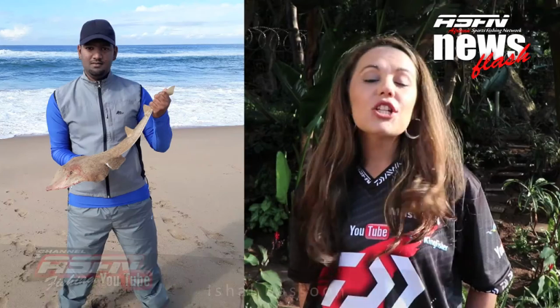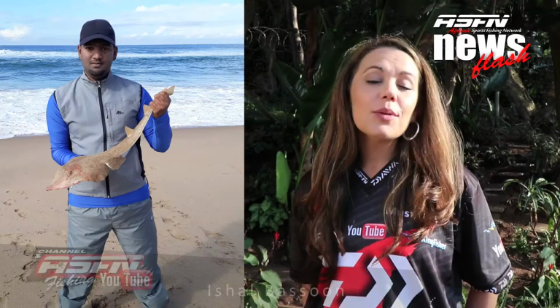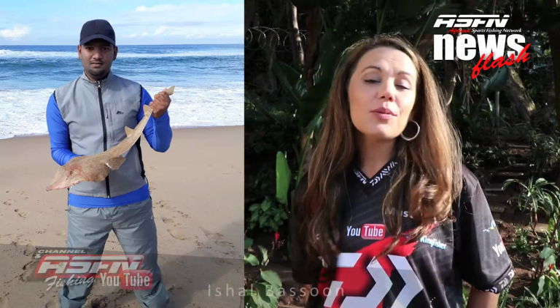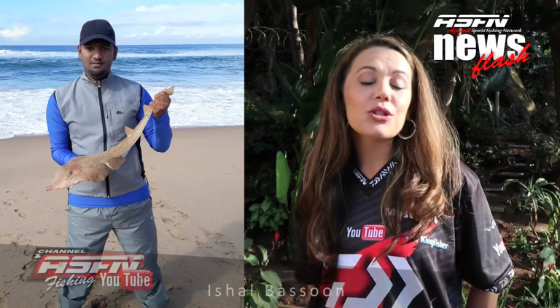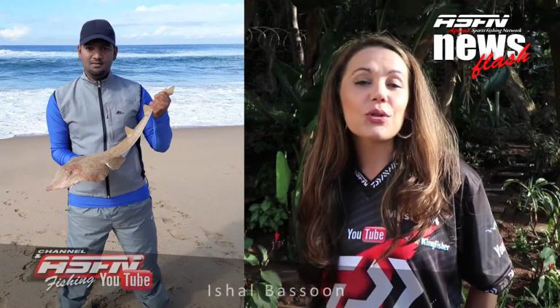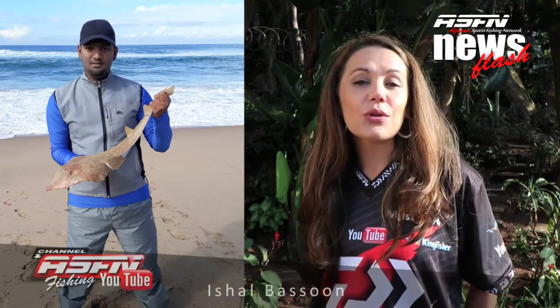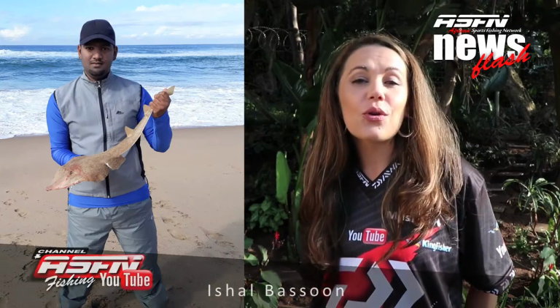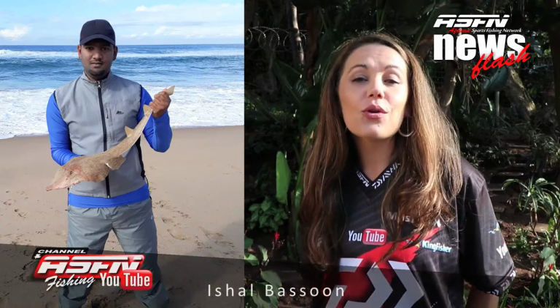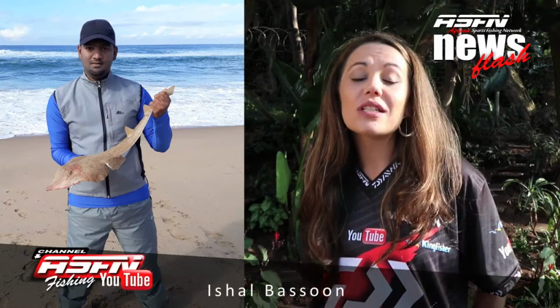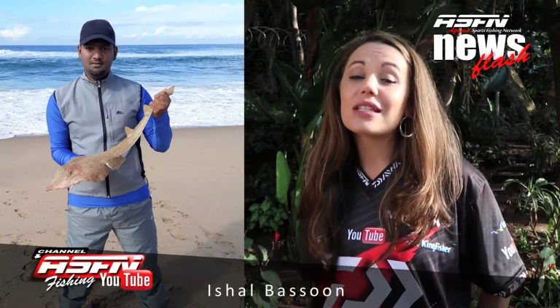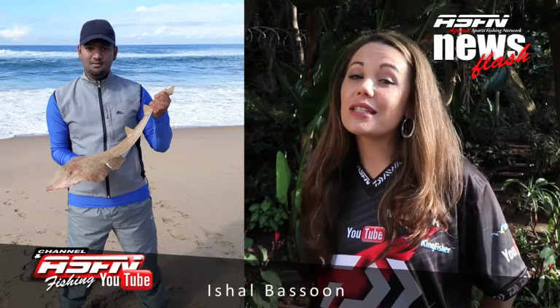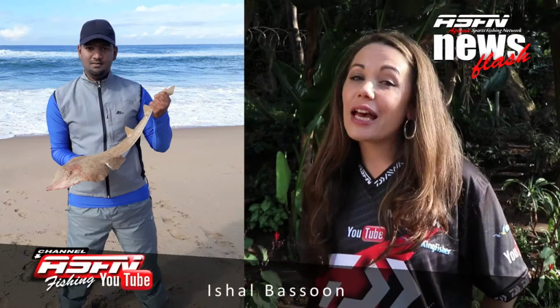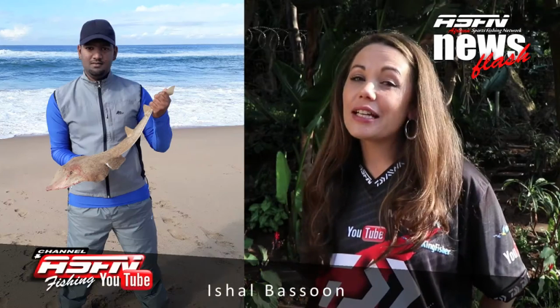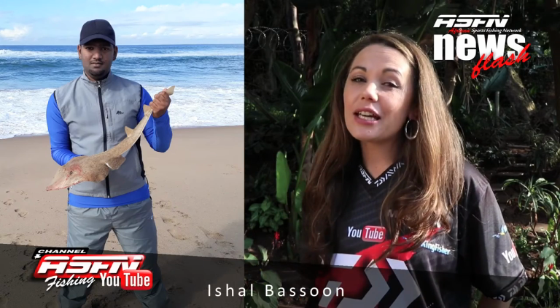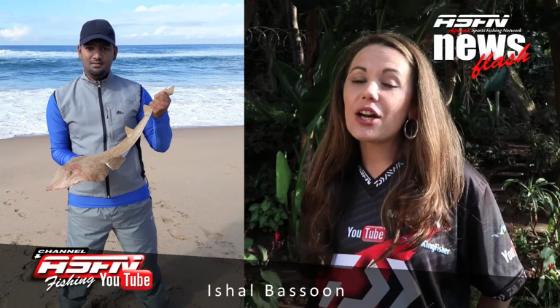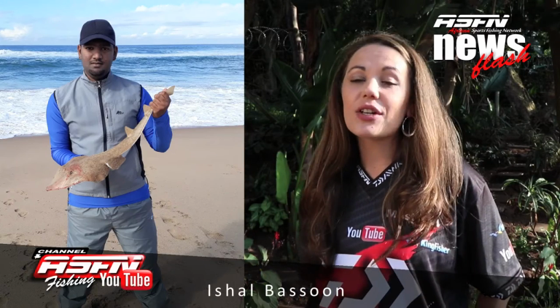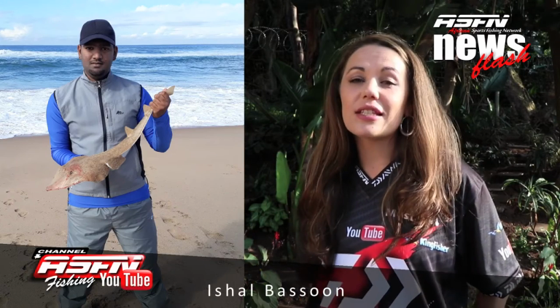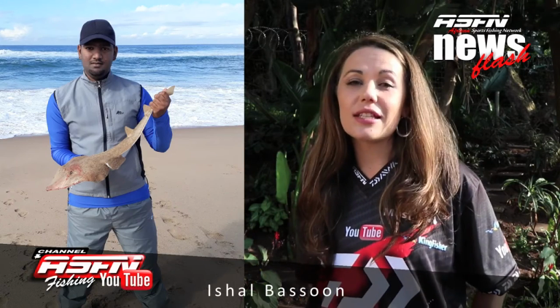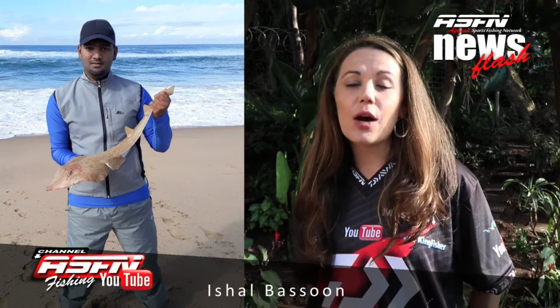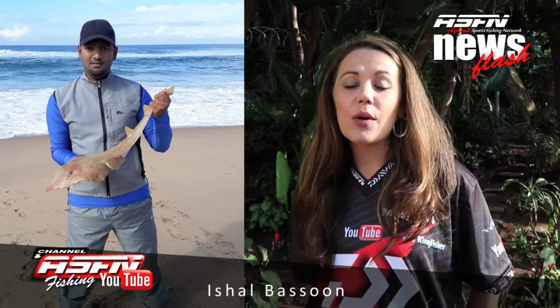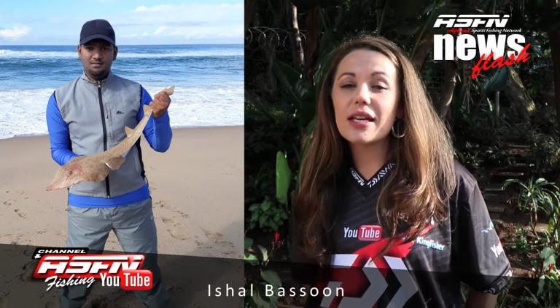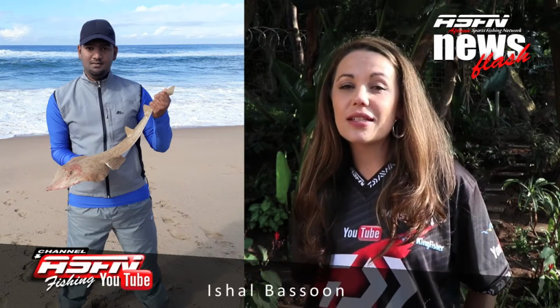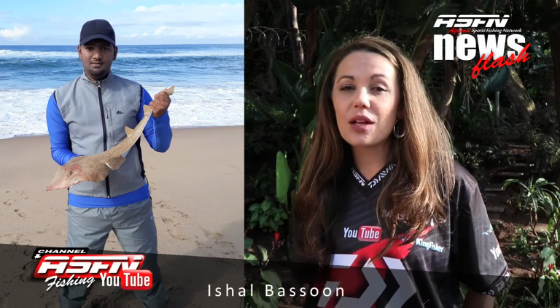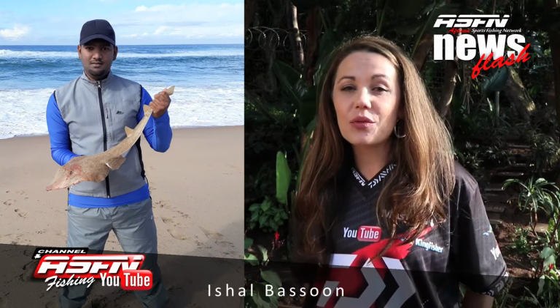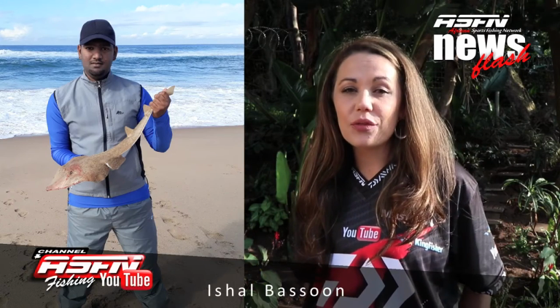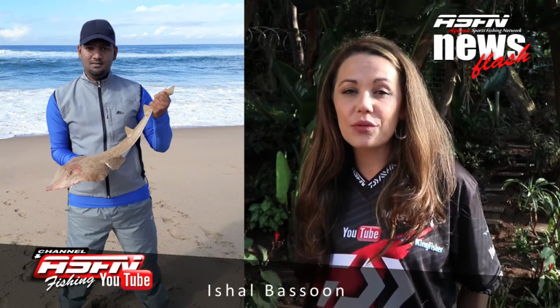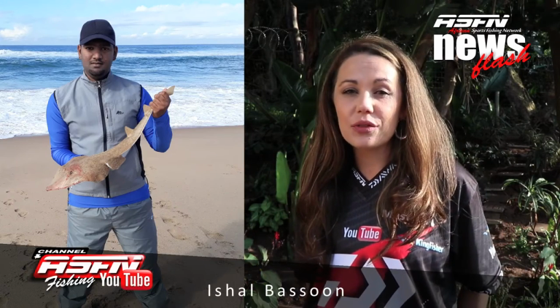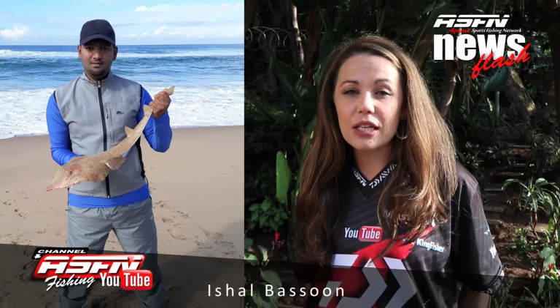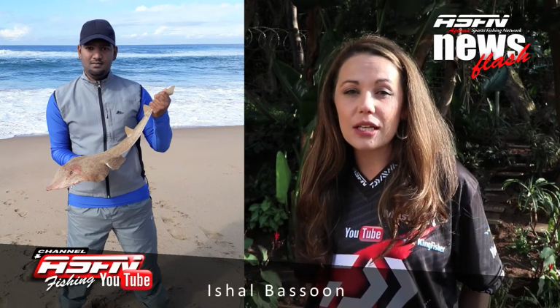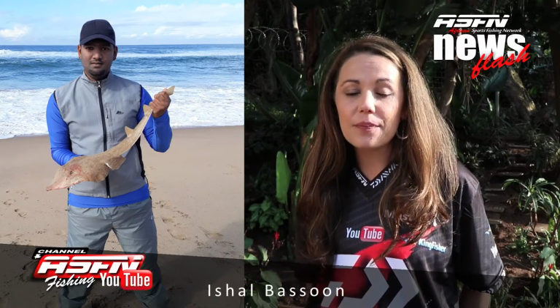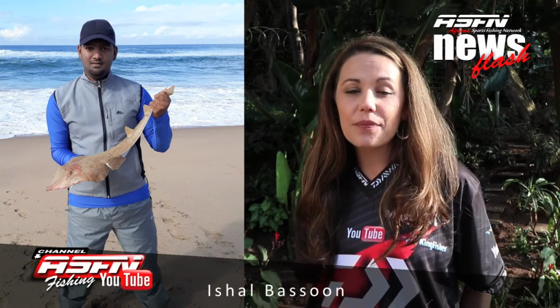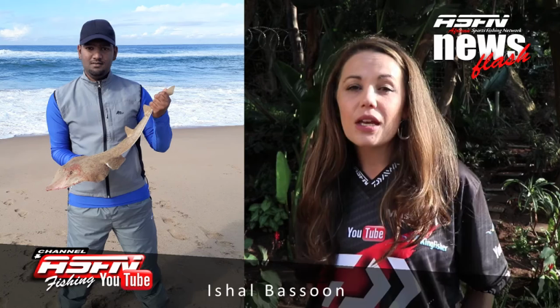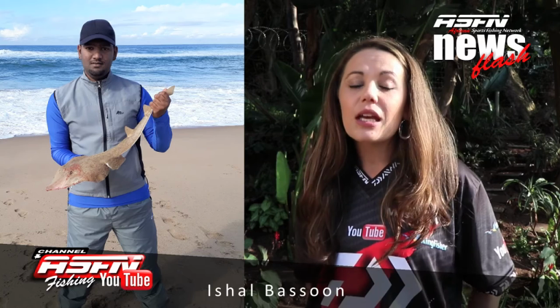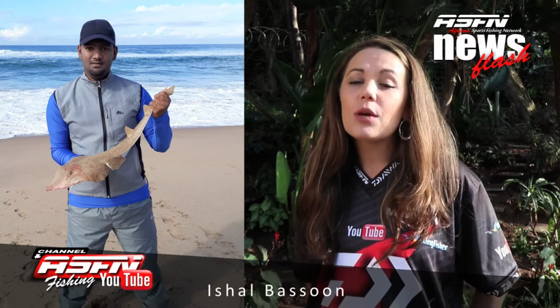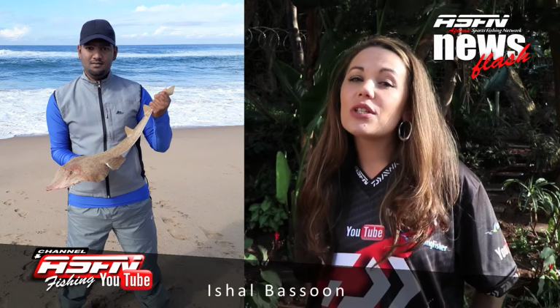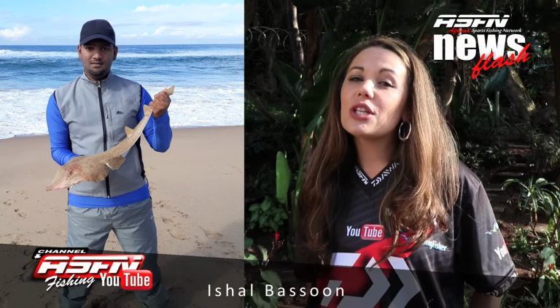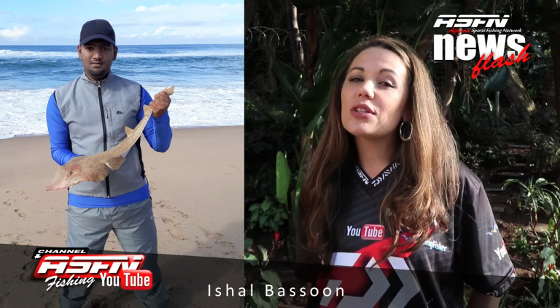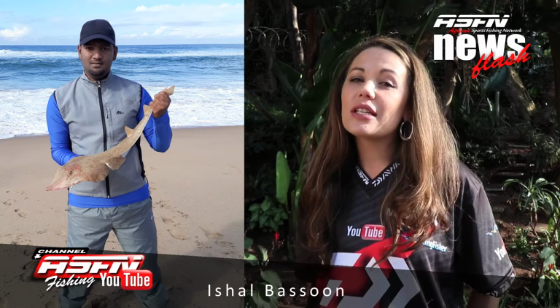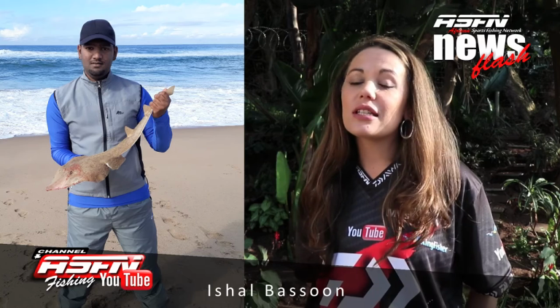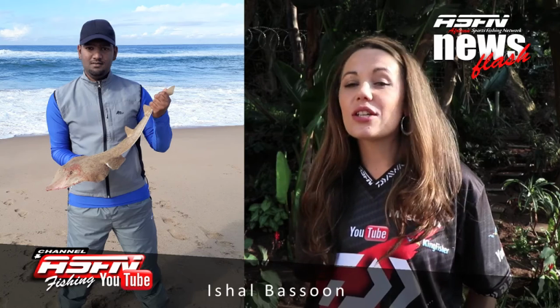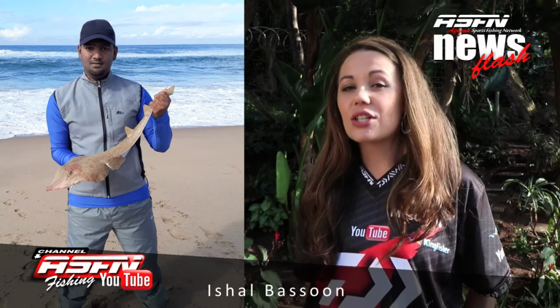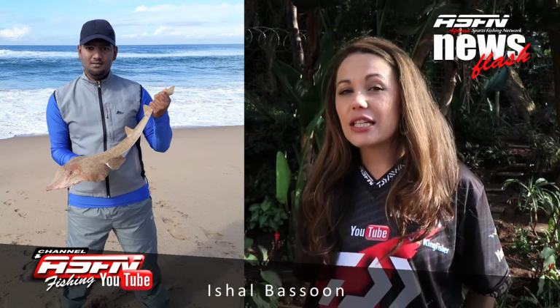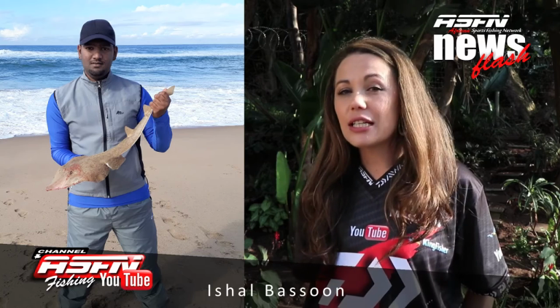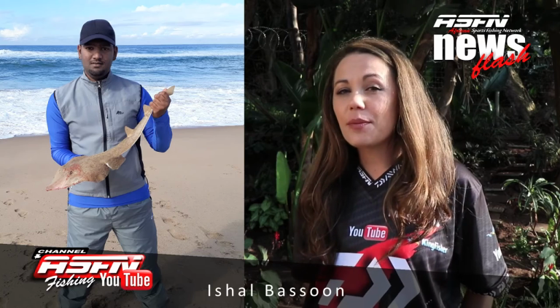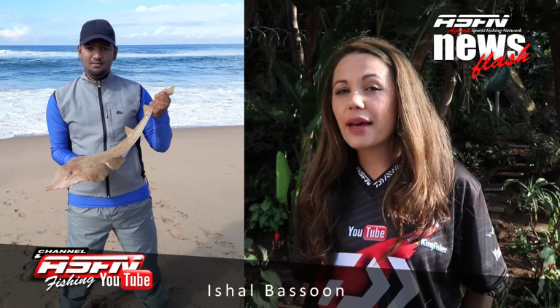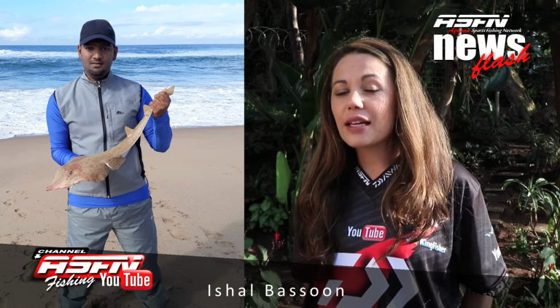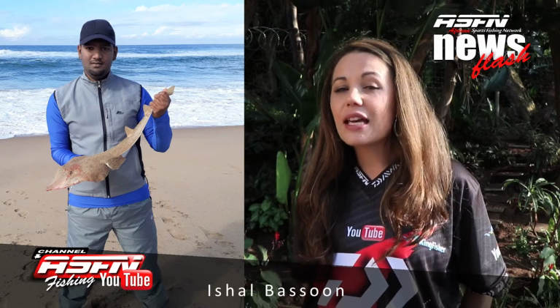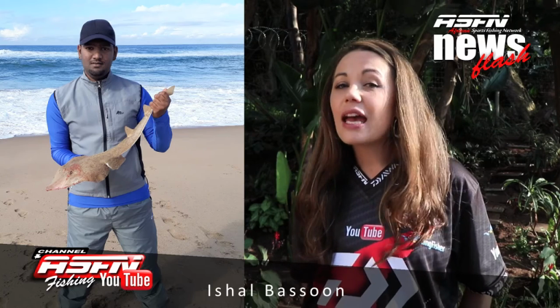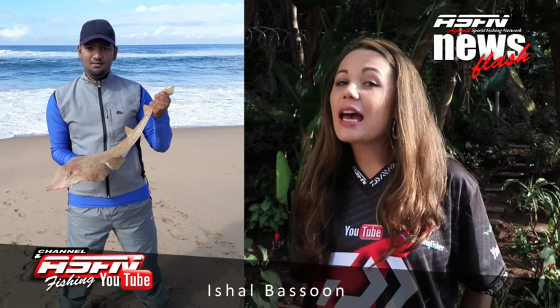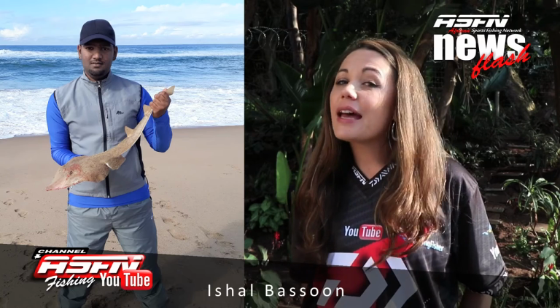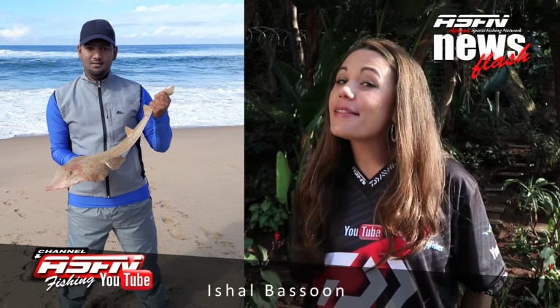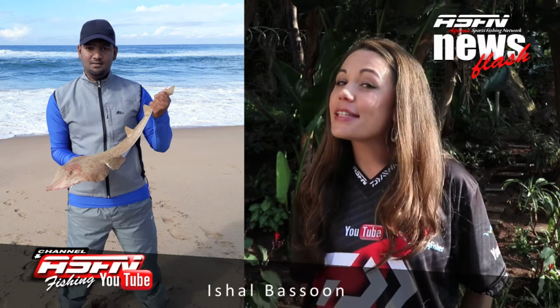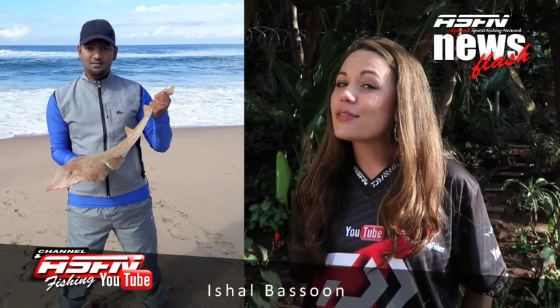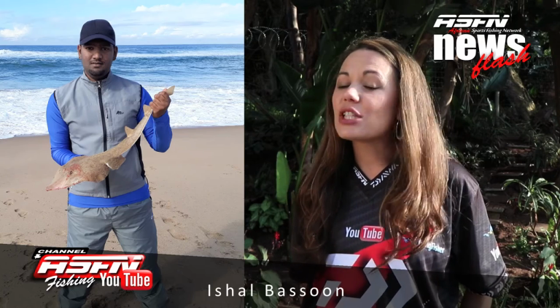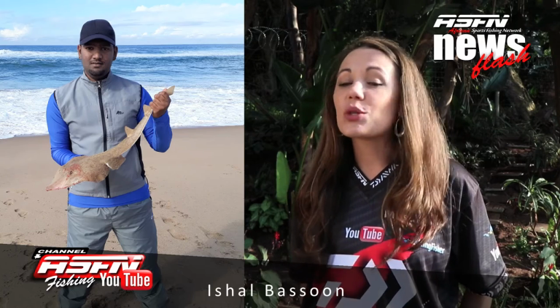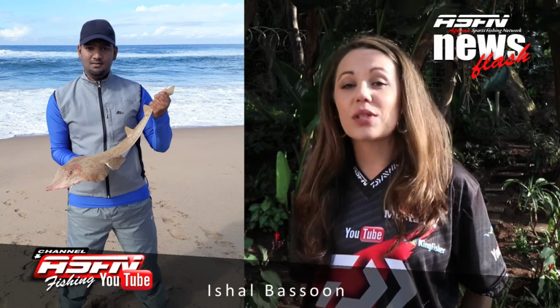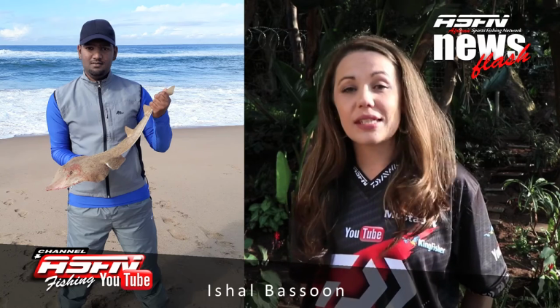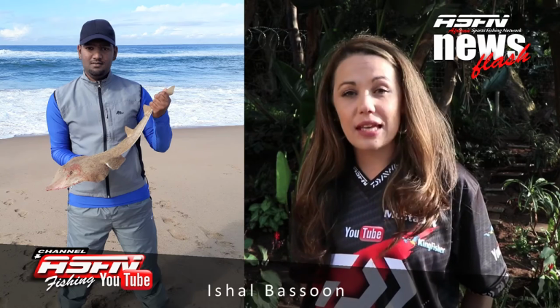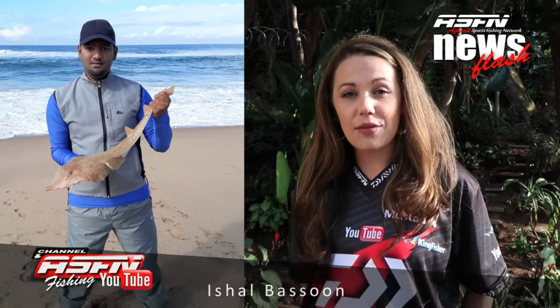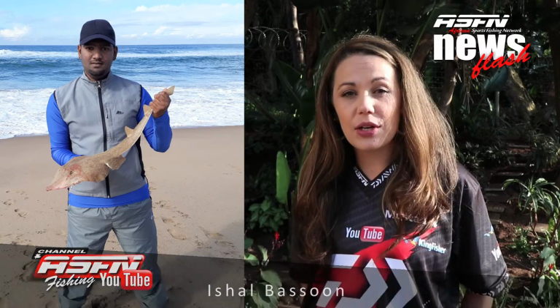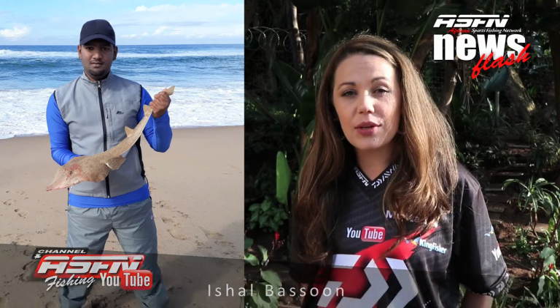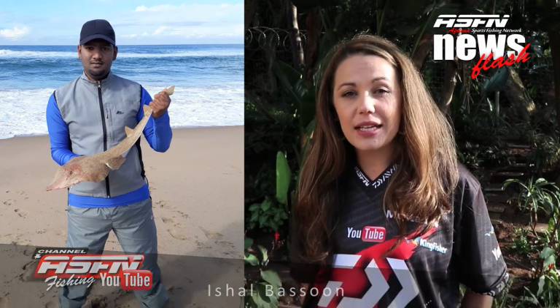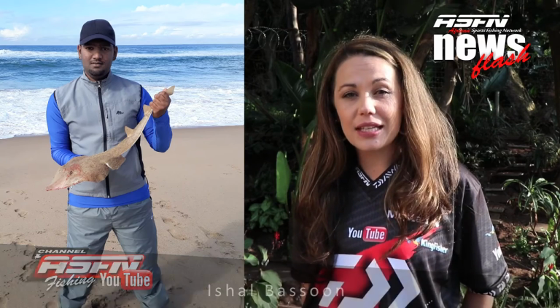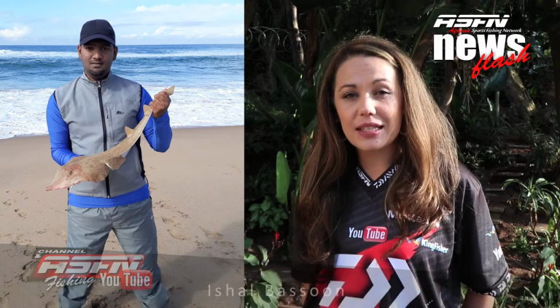Ishan Busun caught a Sandy on his Daiwa SL-50. He was using a sardine bait and this fish was safely released.